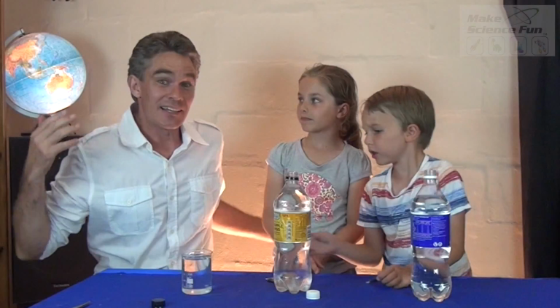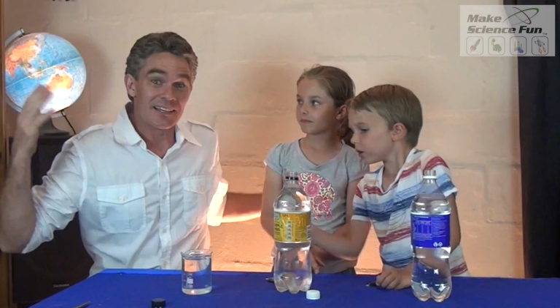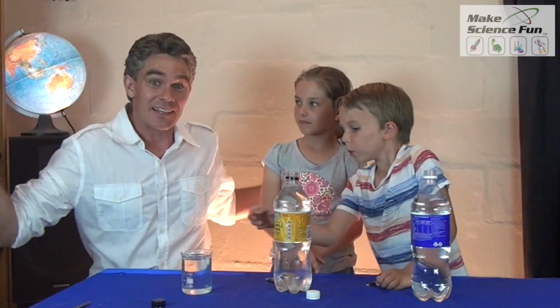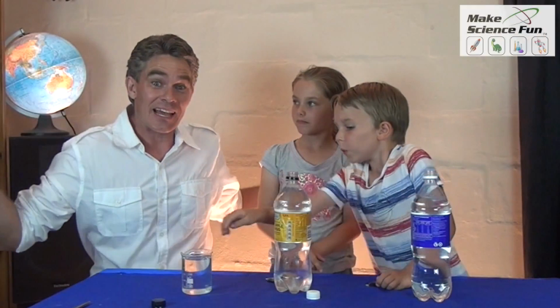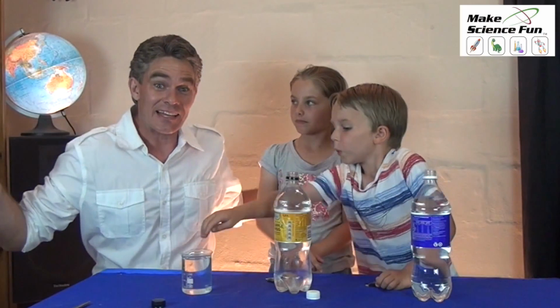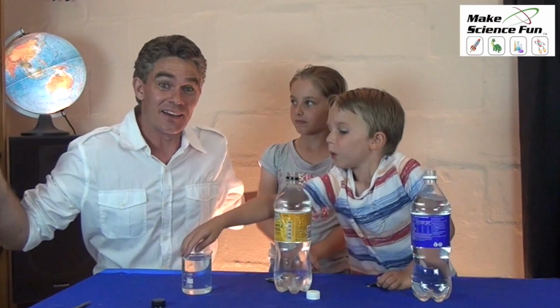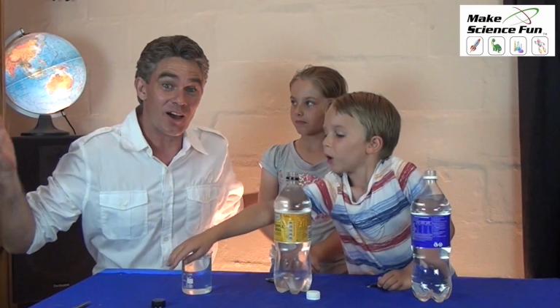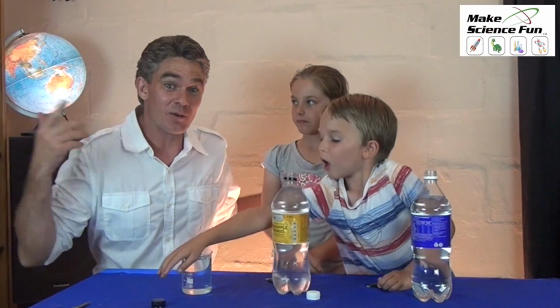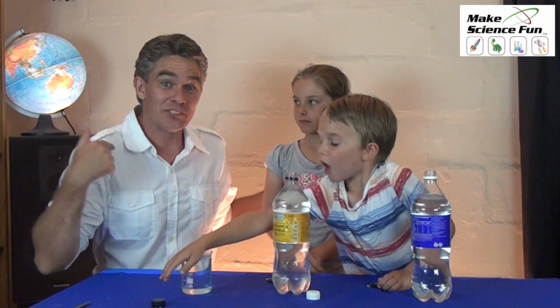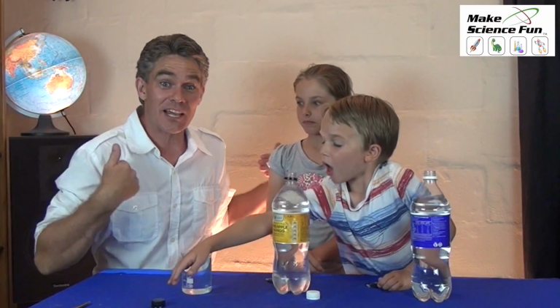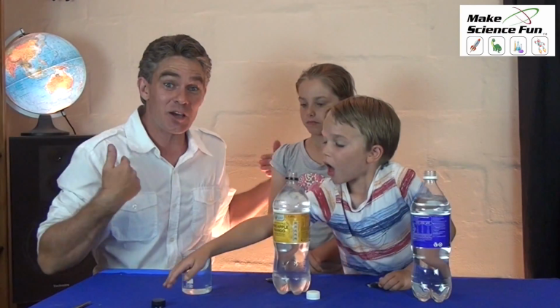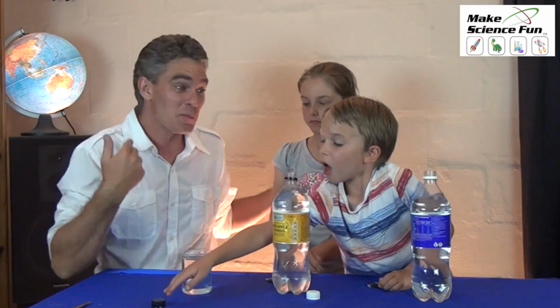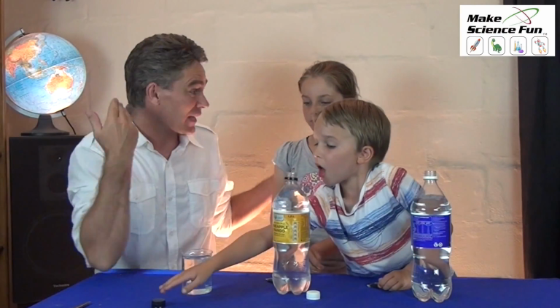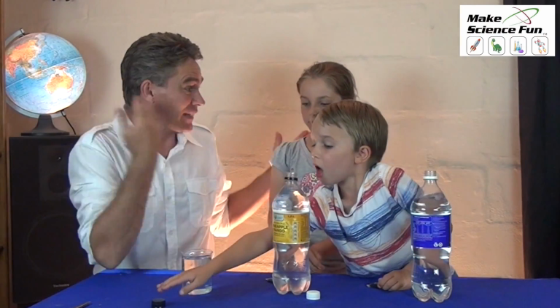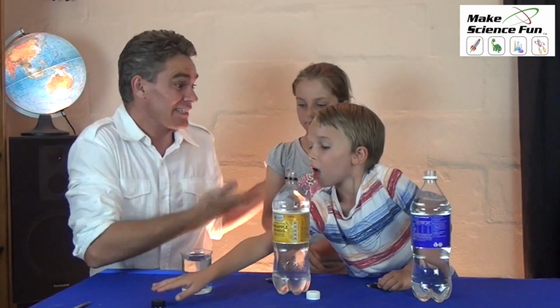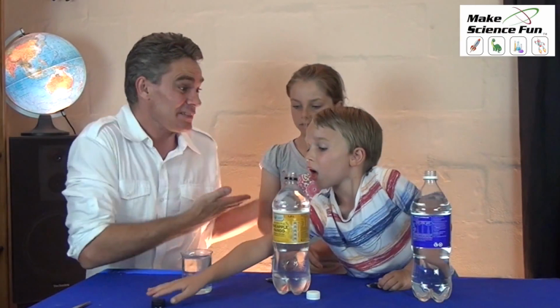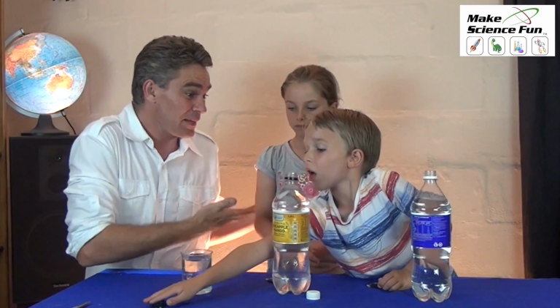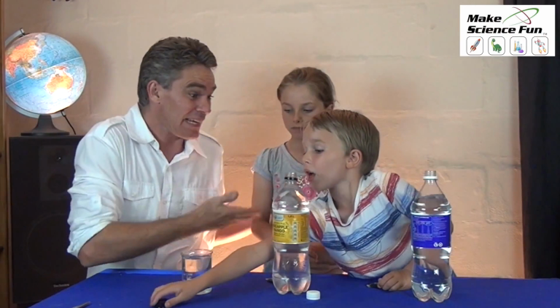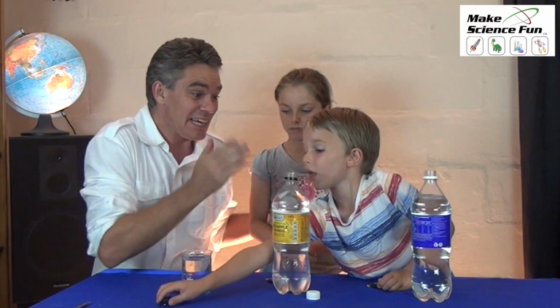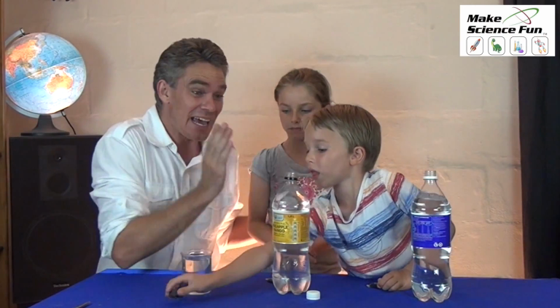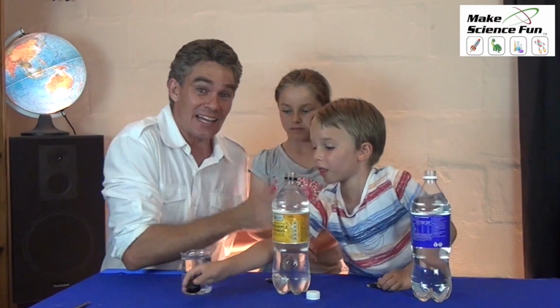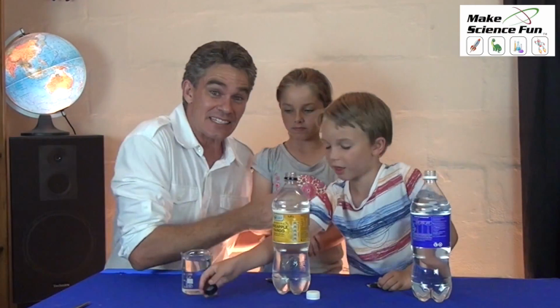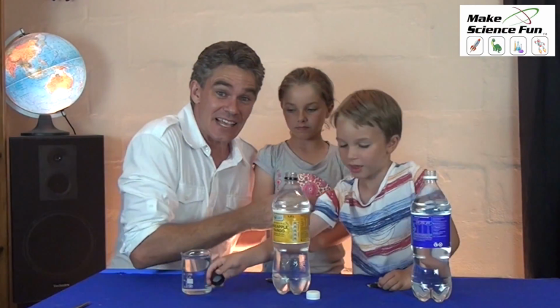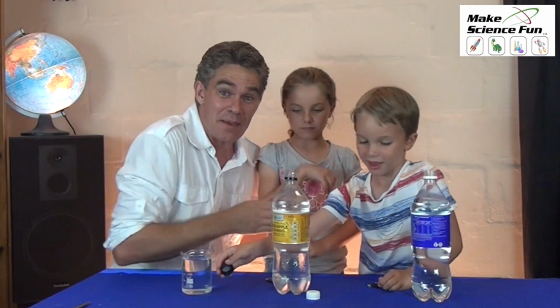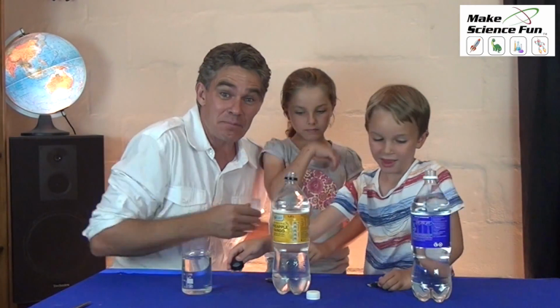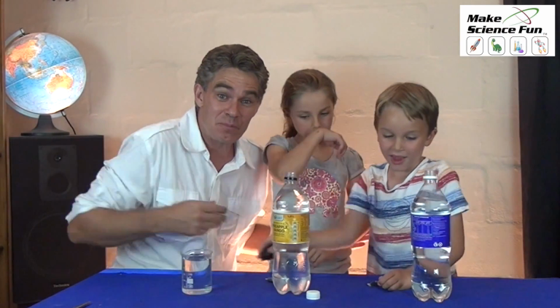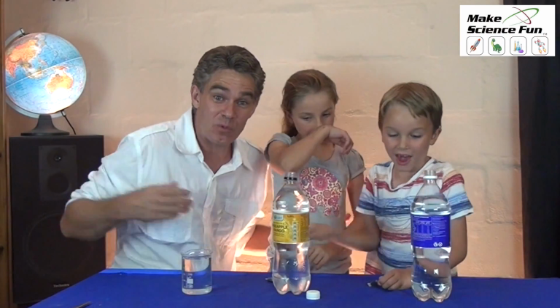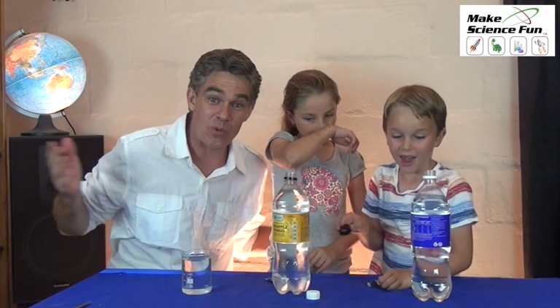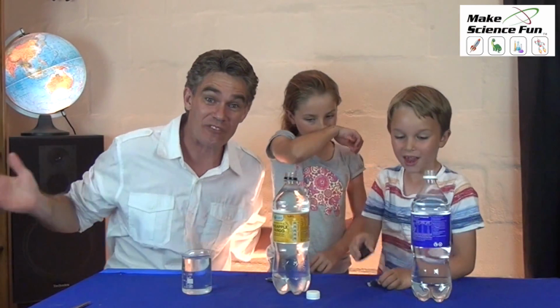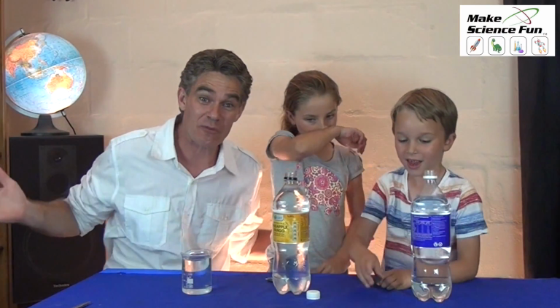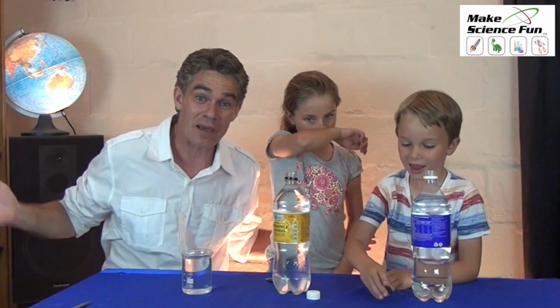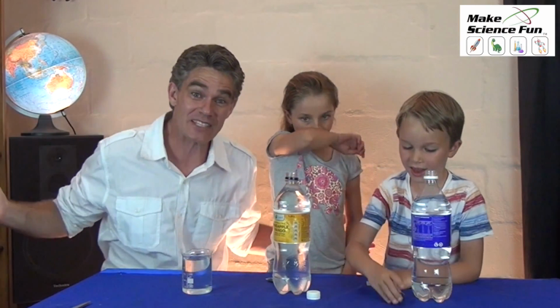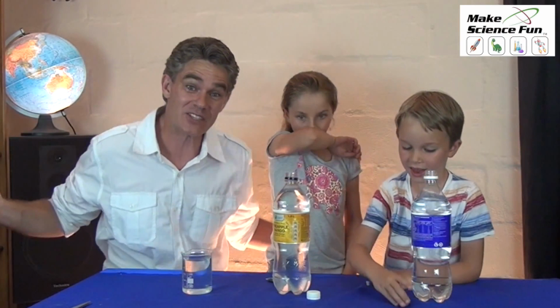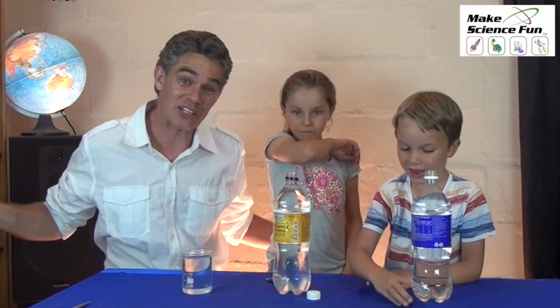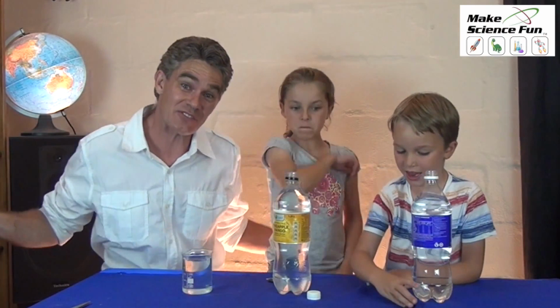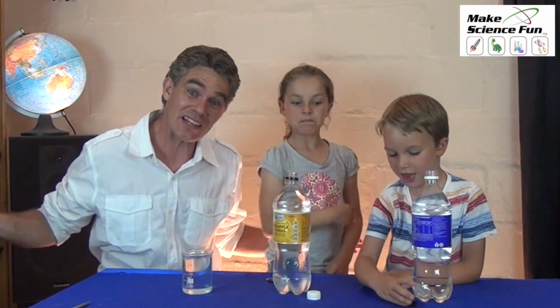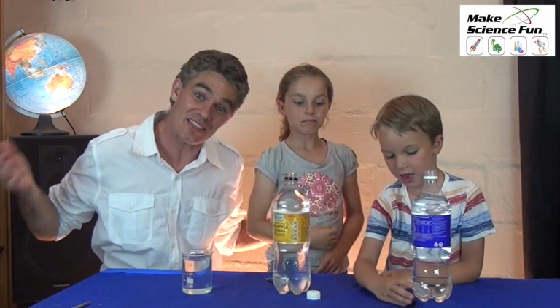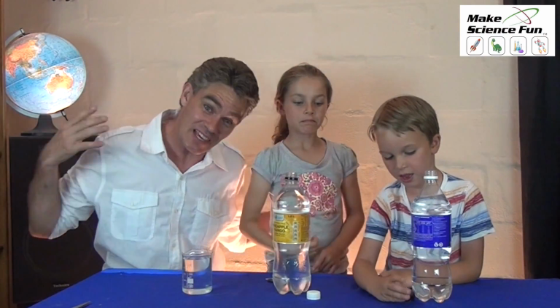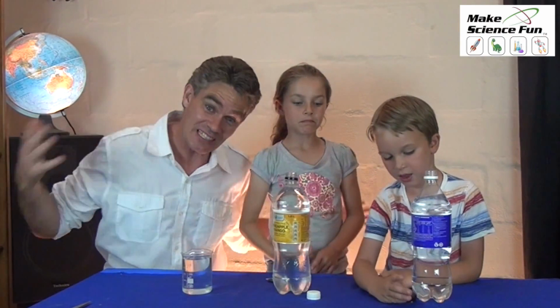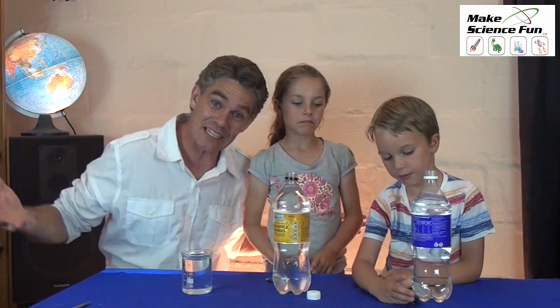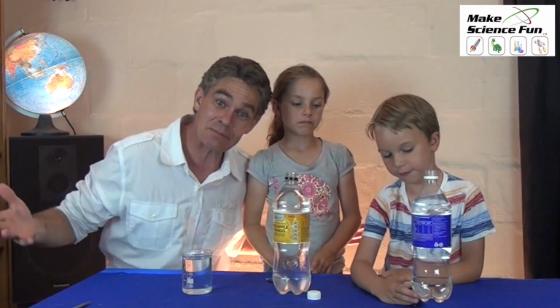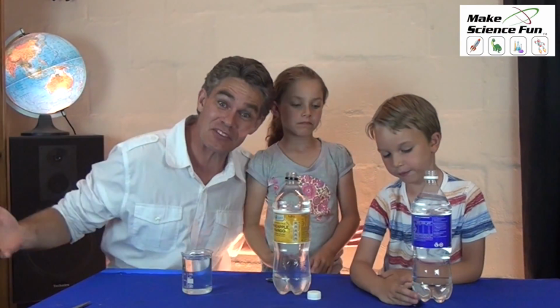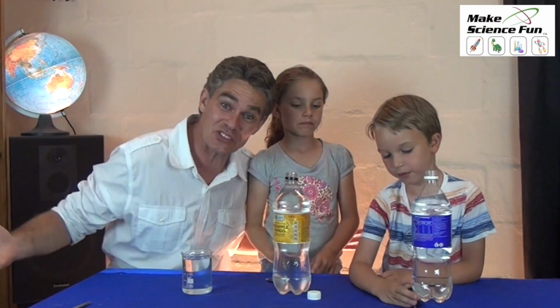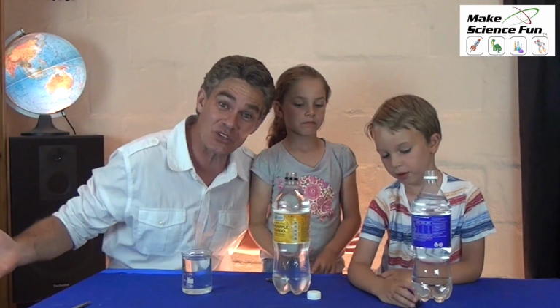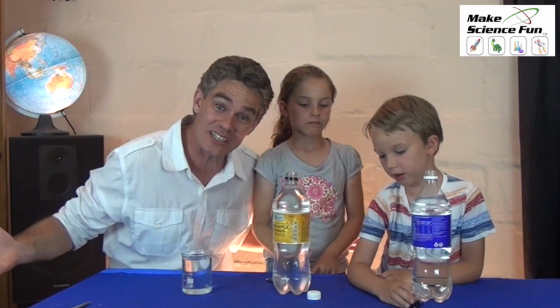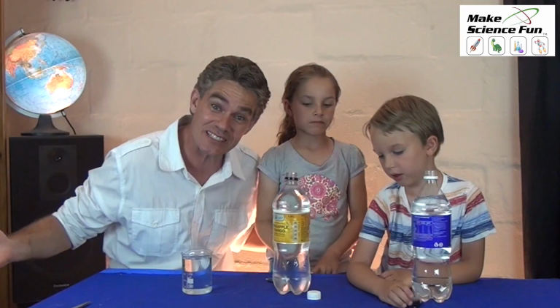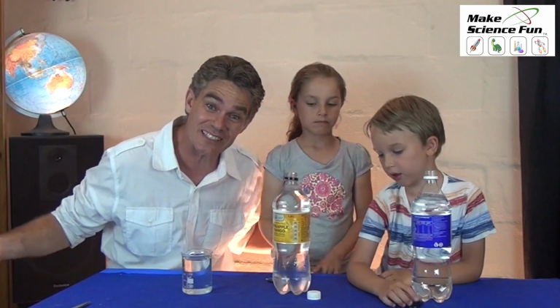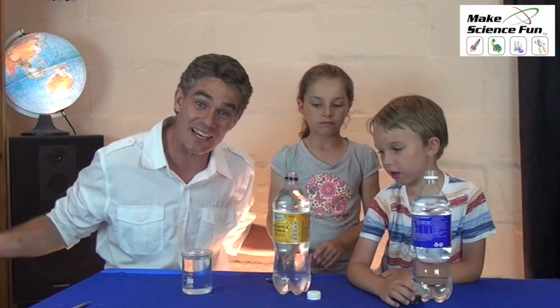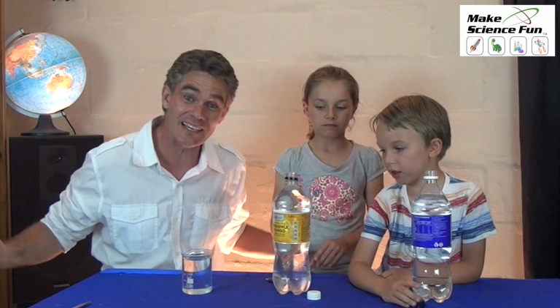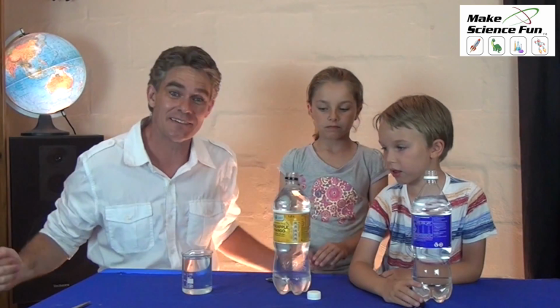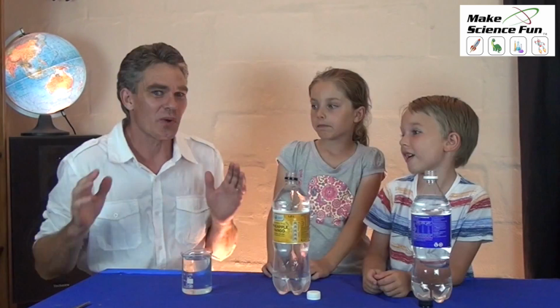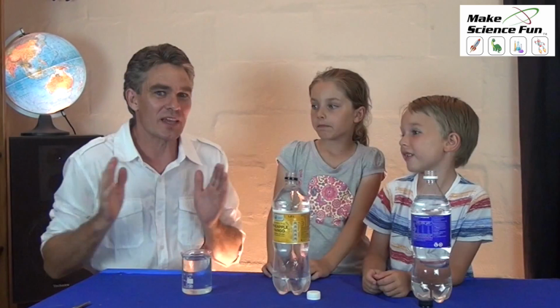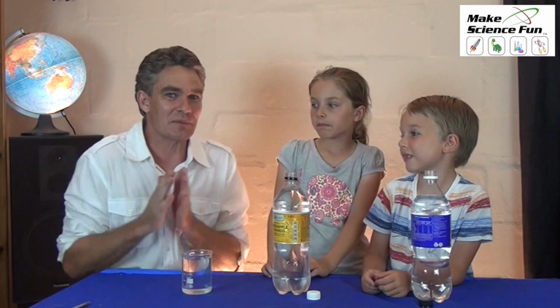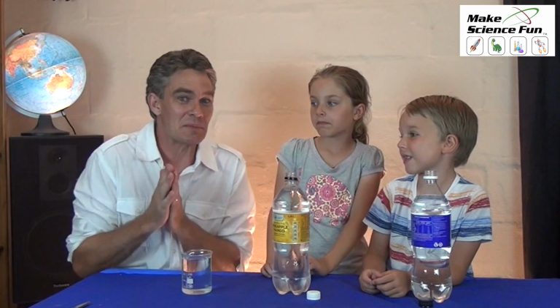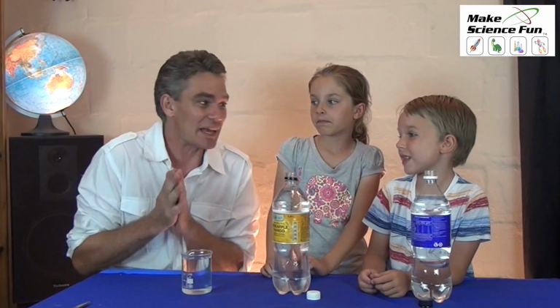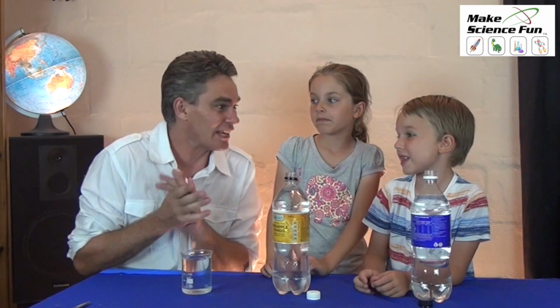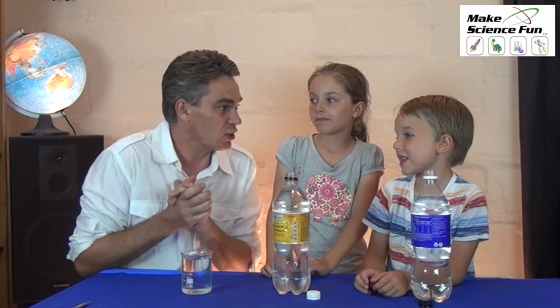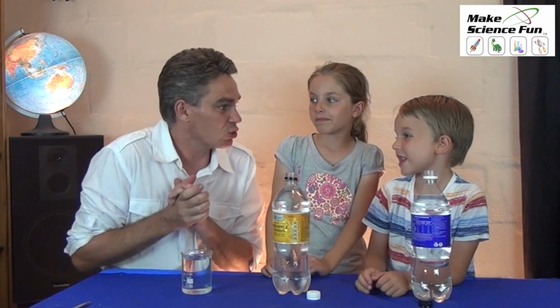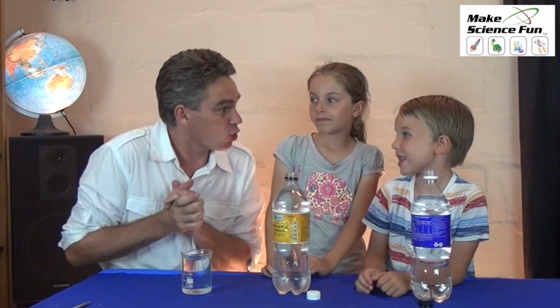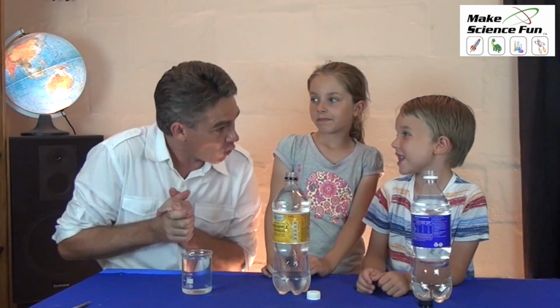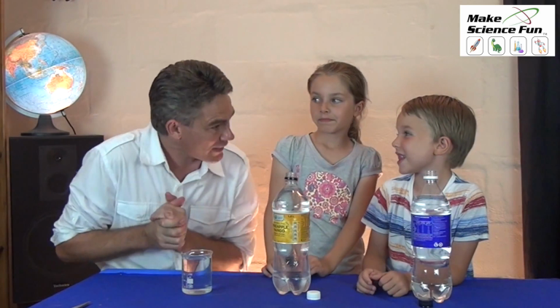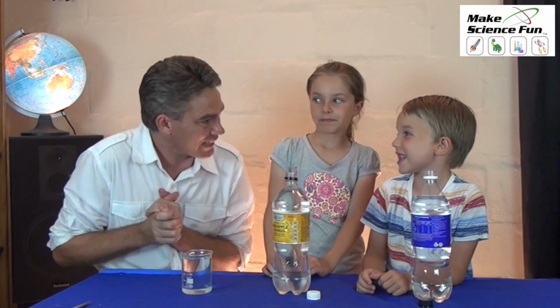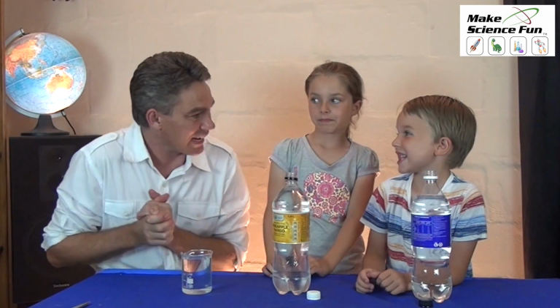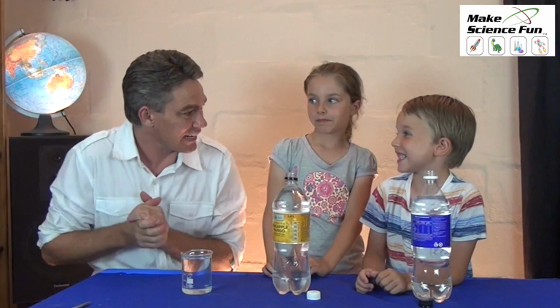G'day! I'm Jacob and this is Miki and Sam. We're from Make Science Fun. Thanks heaps for joining us today — we're going to be making a toy today.